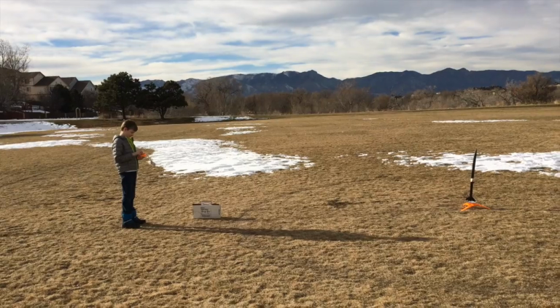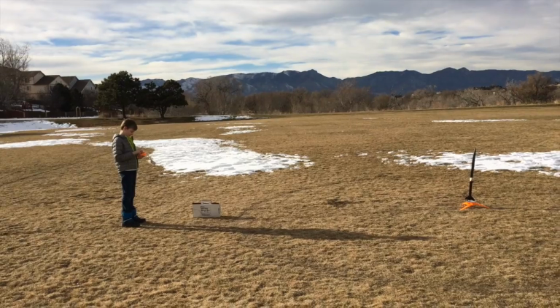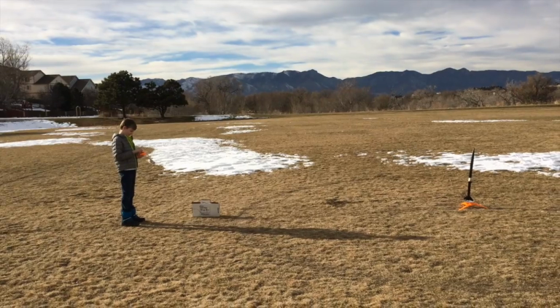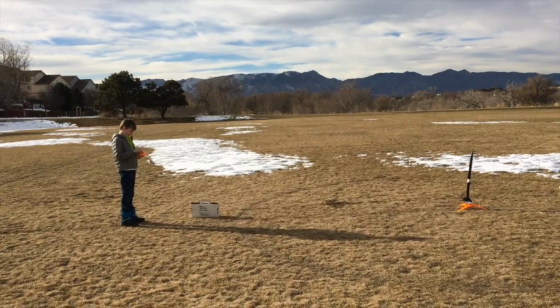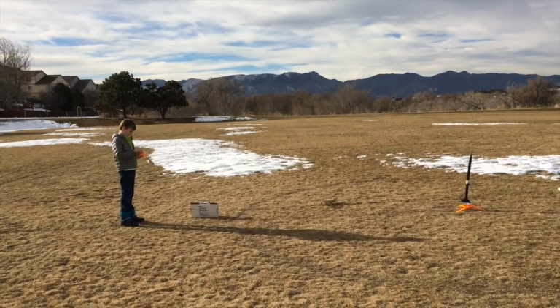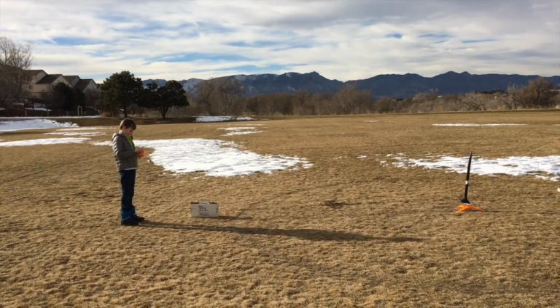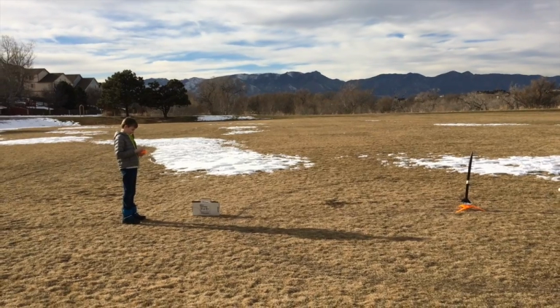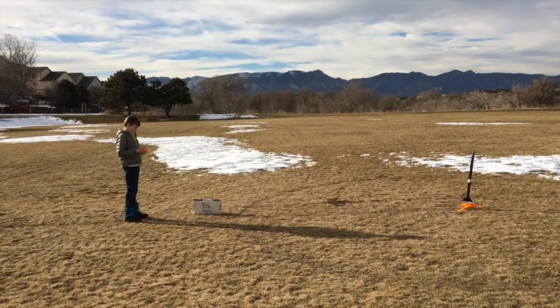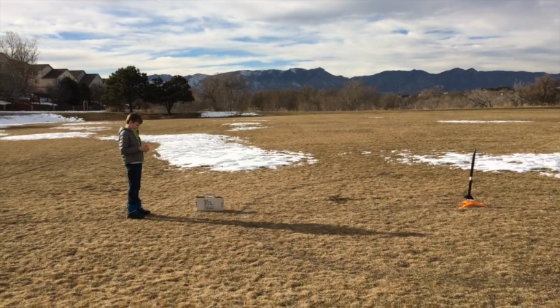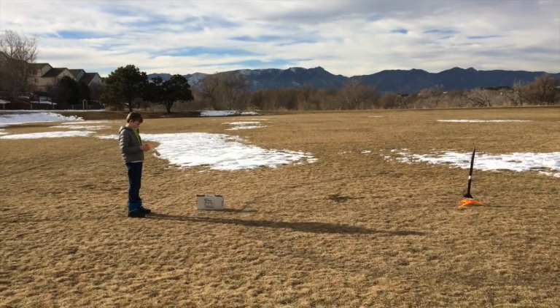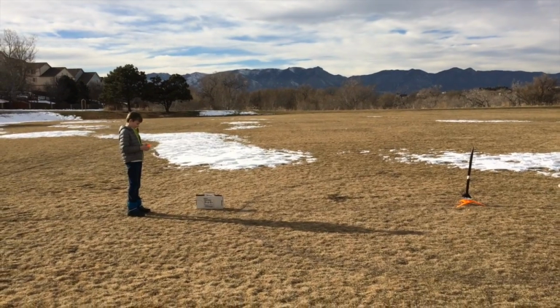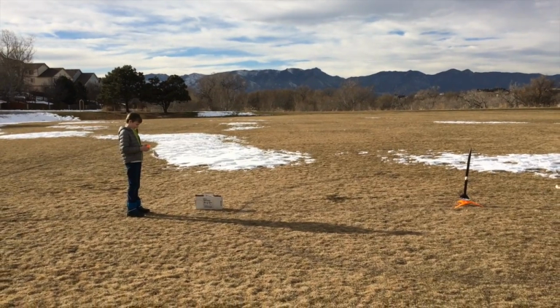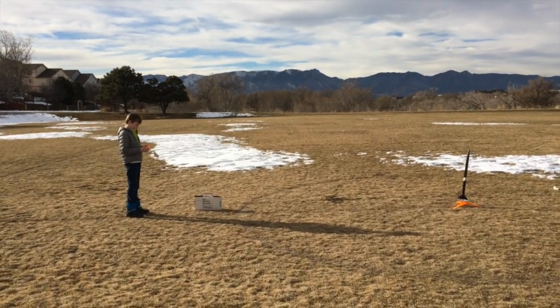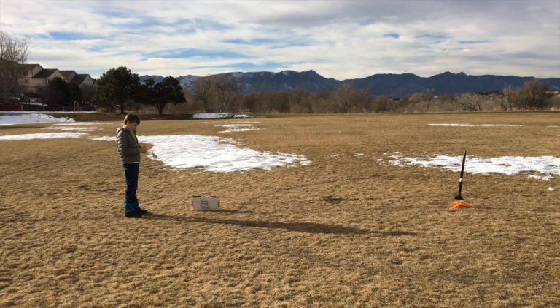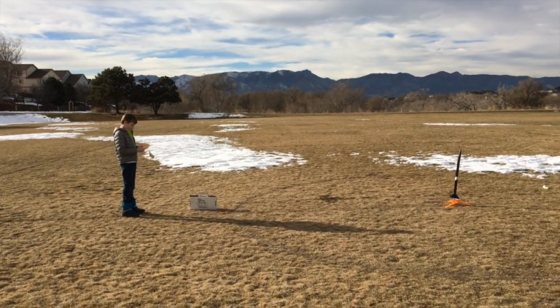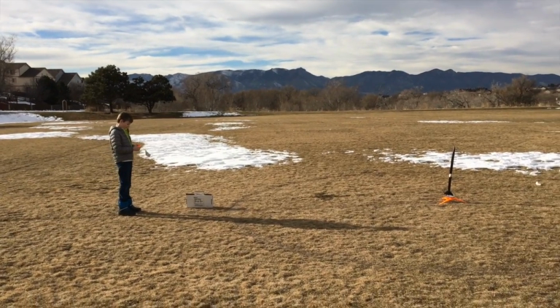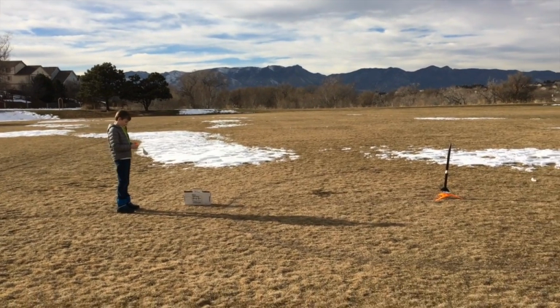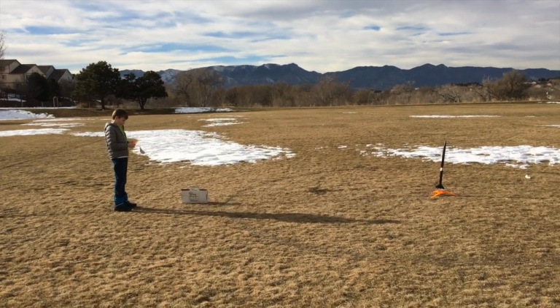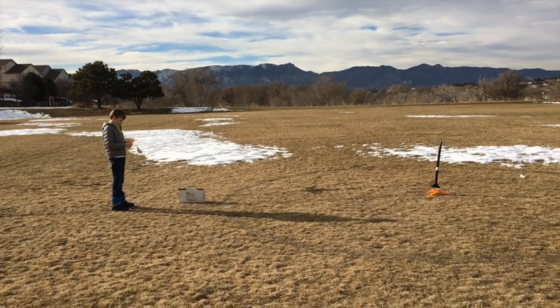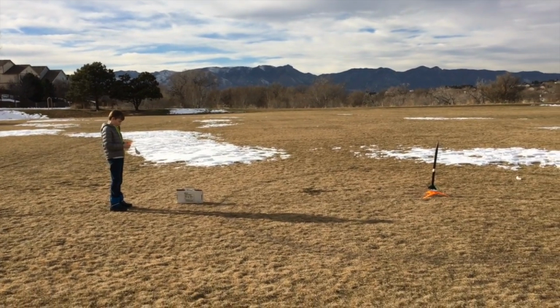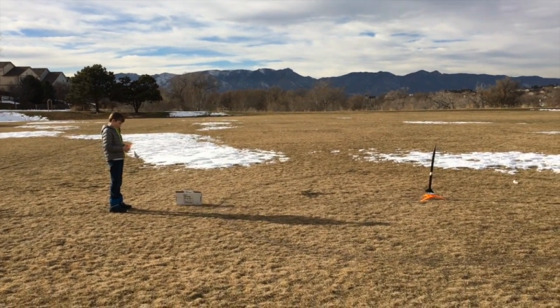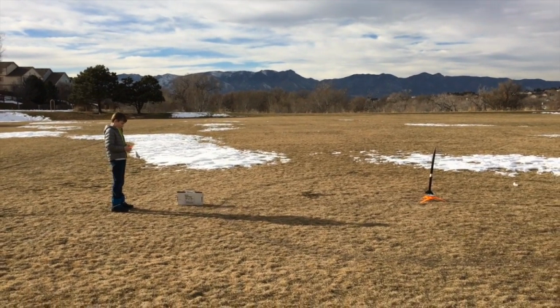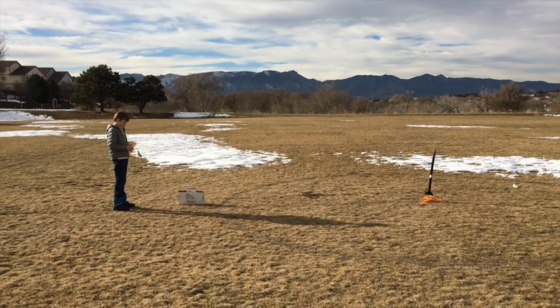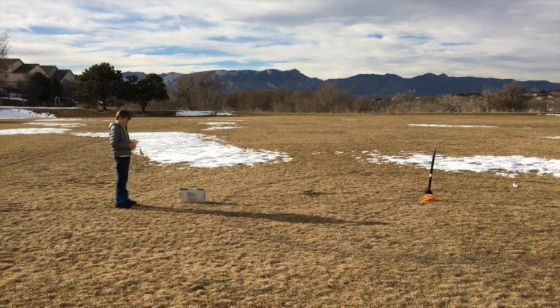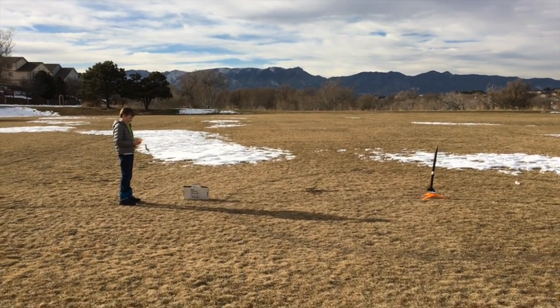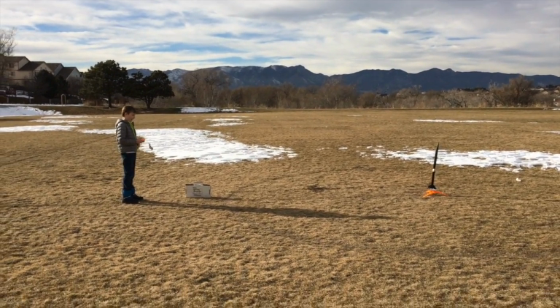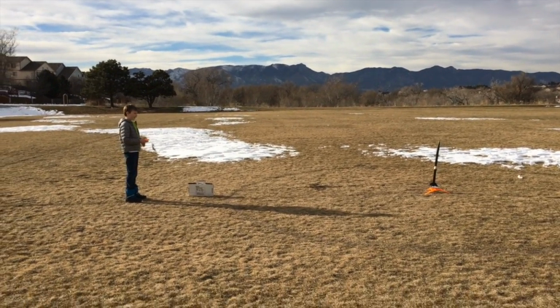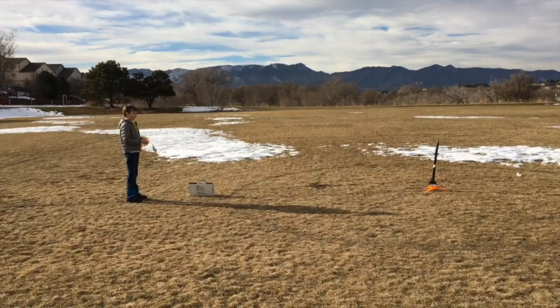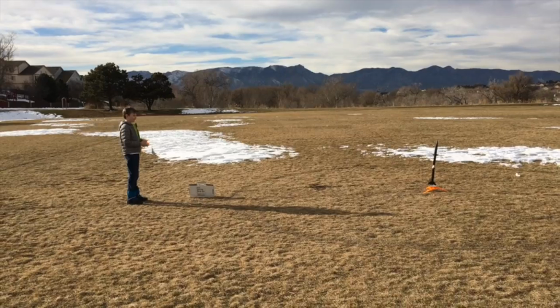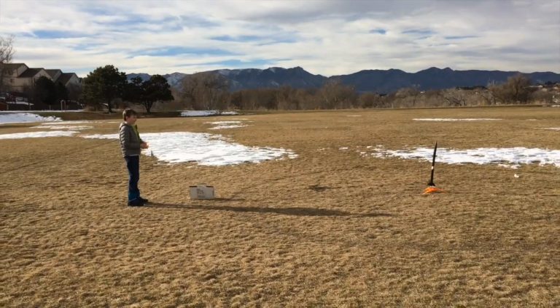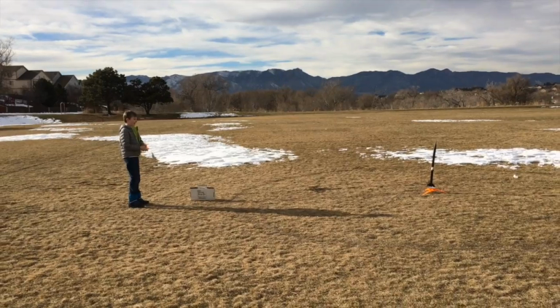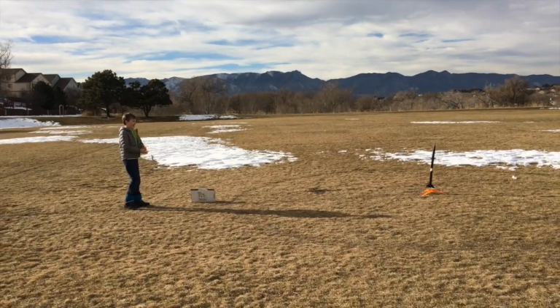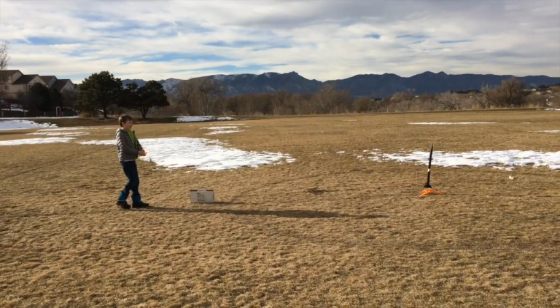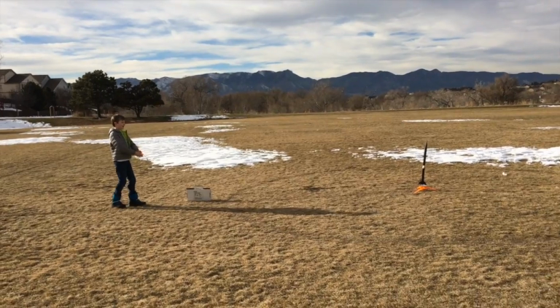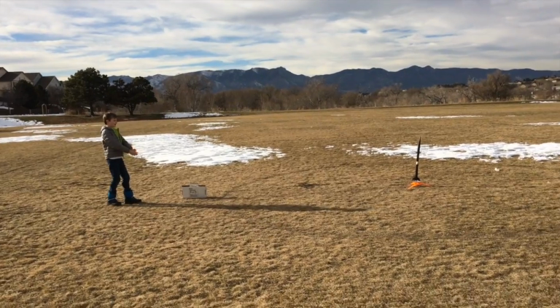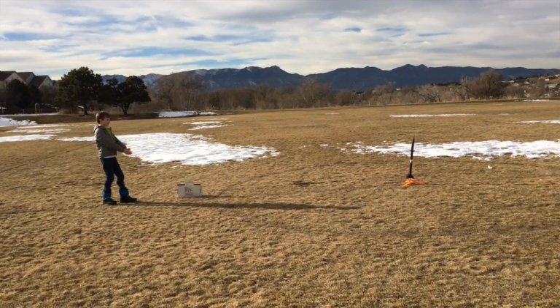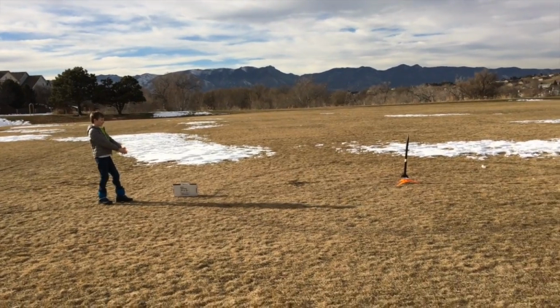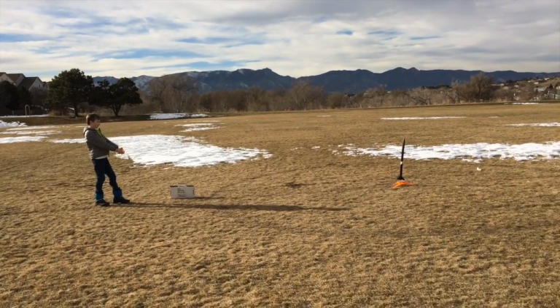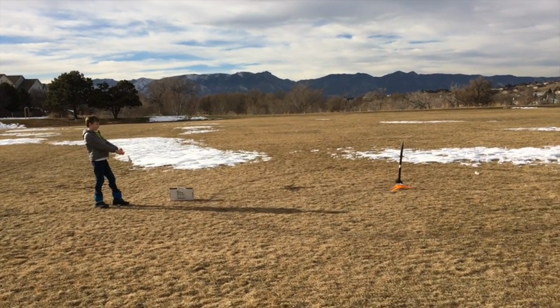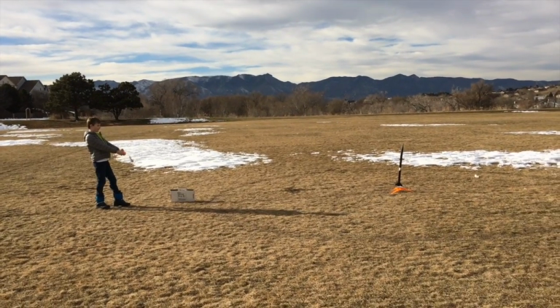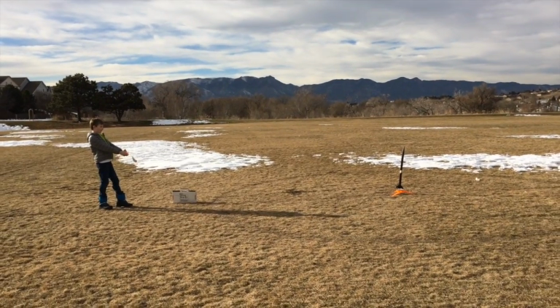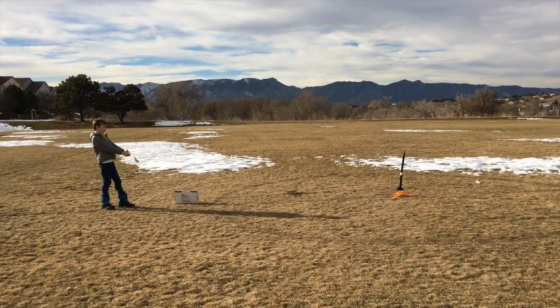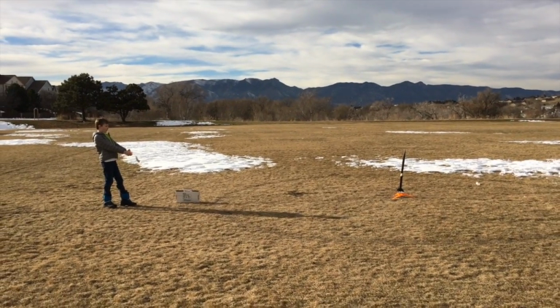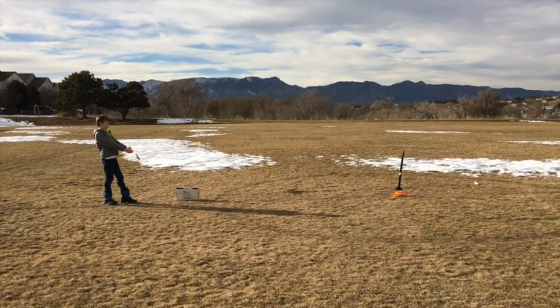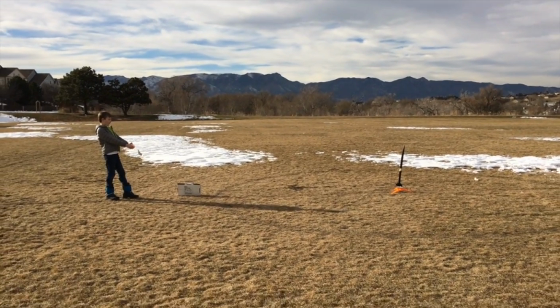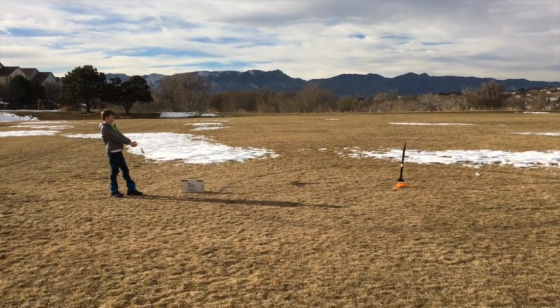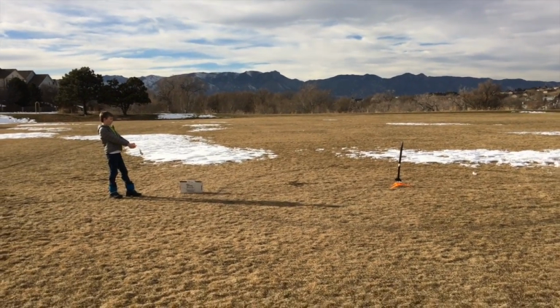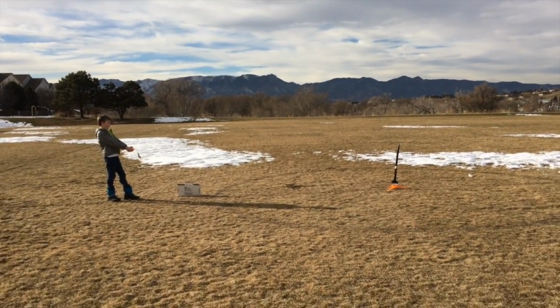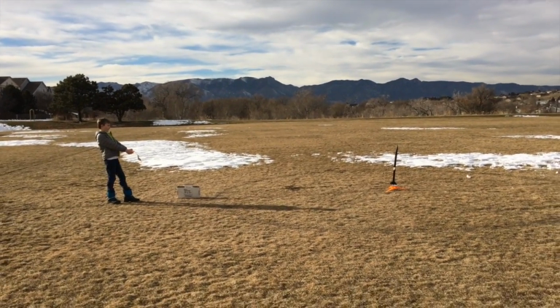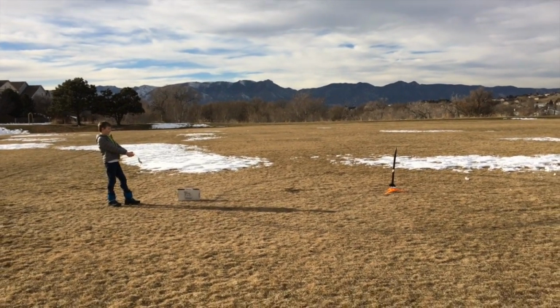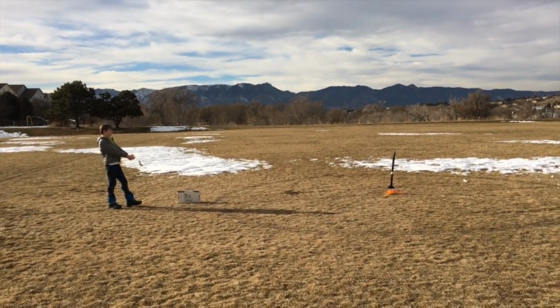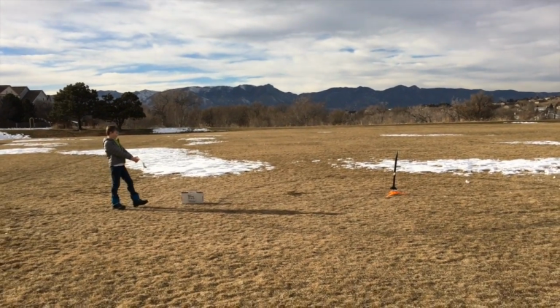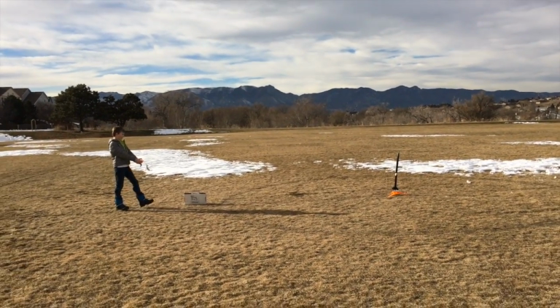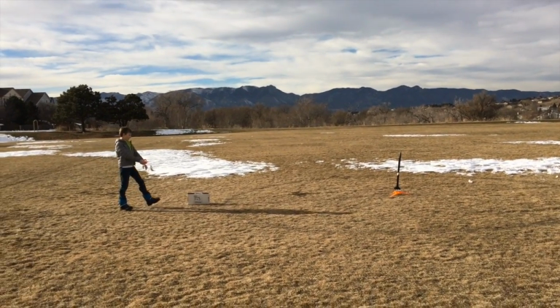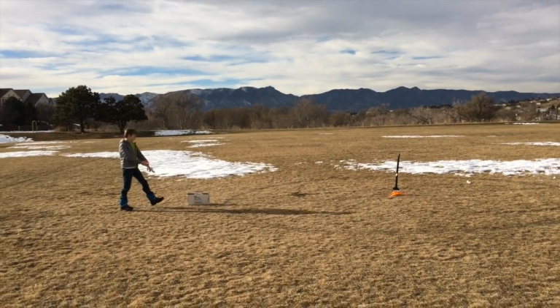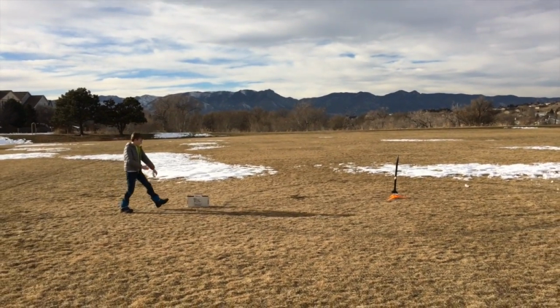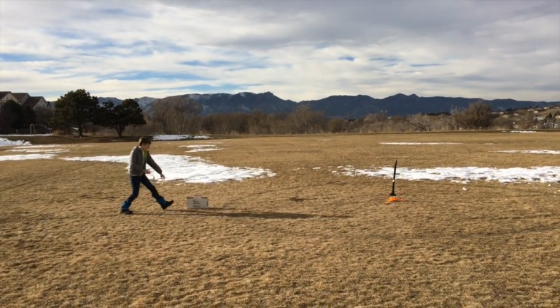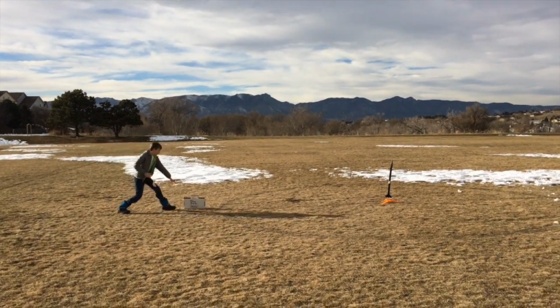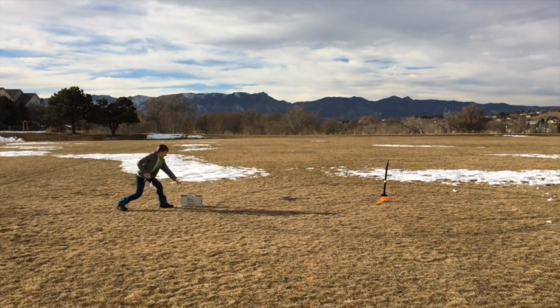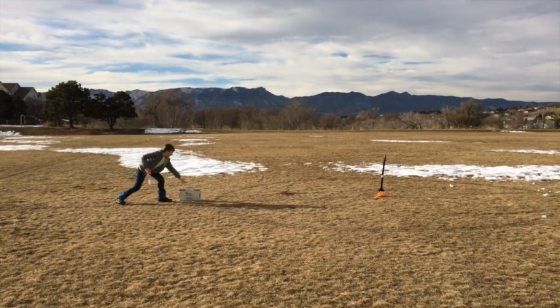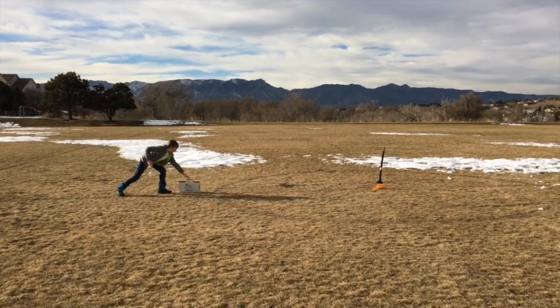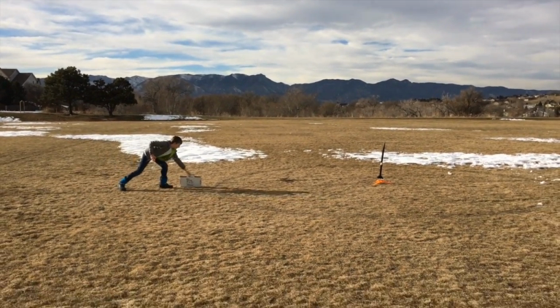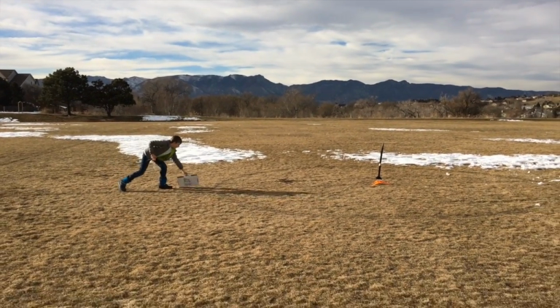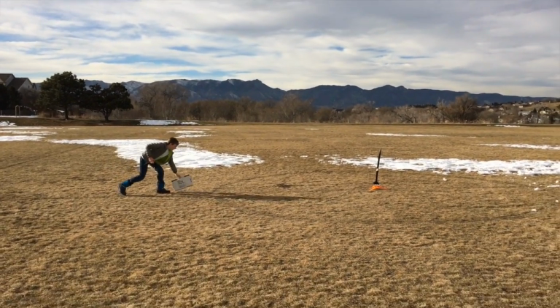First we'll show you the flight and the epic fail, and then we'll show you how to mount a camera onto your rocket.